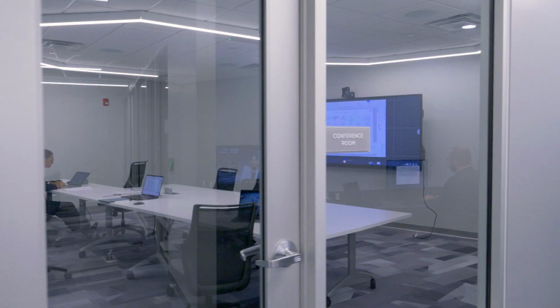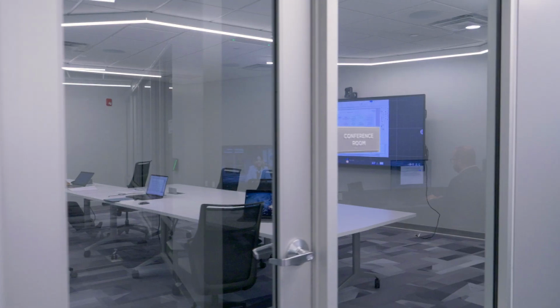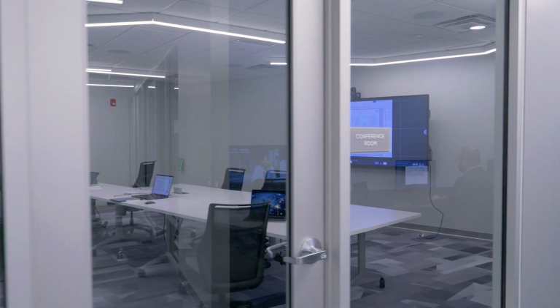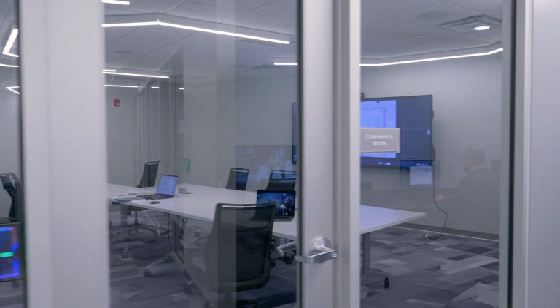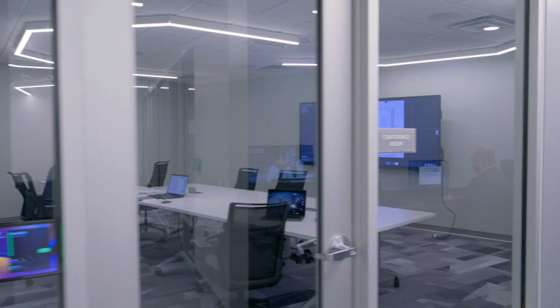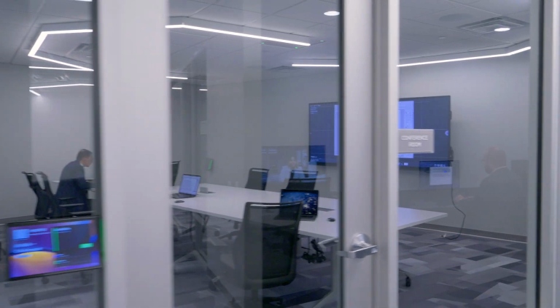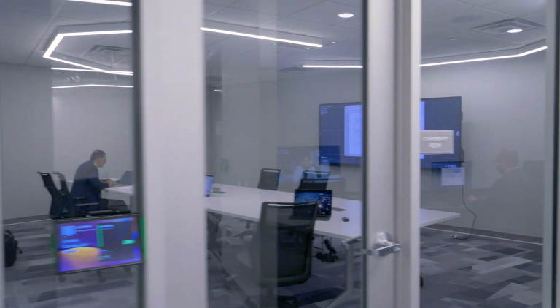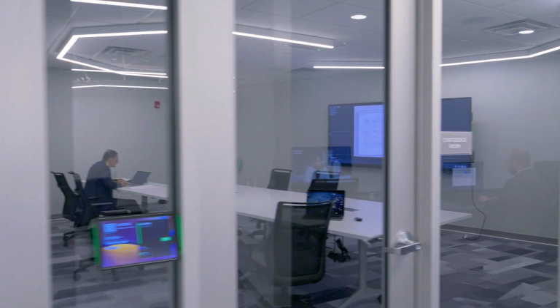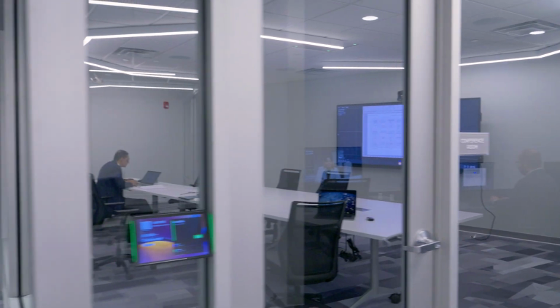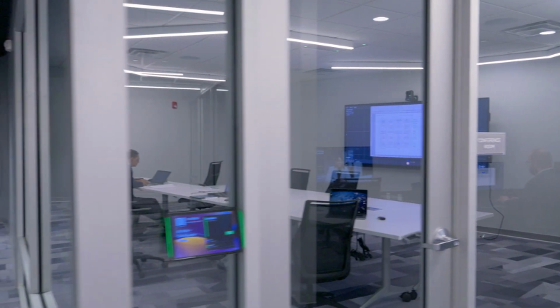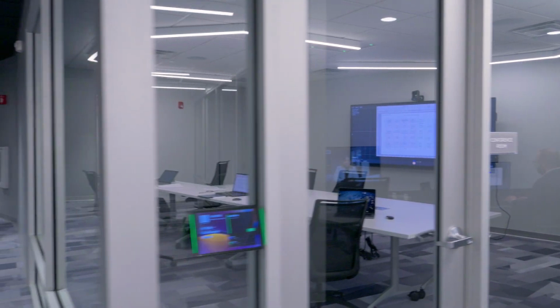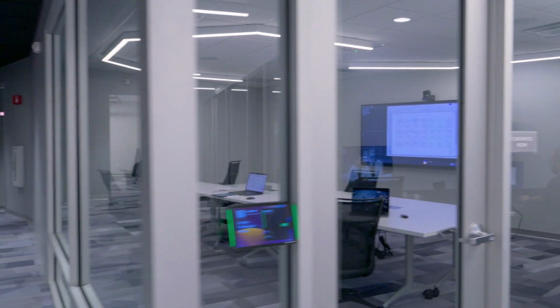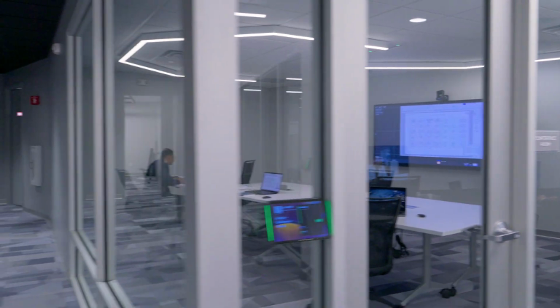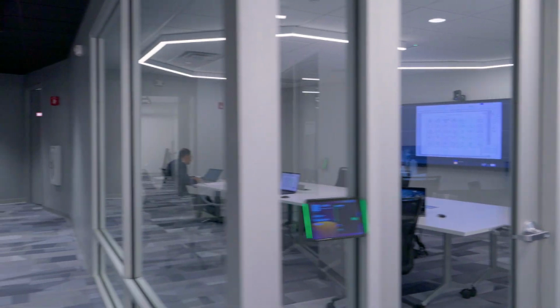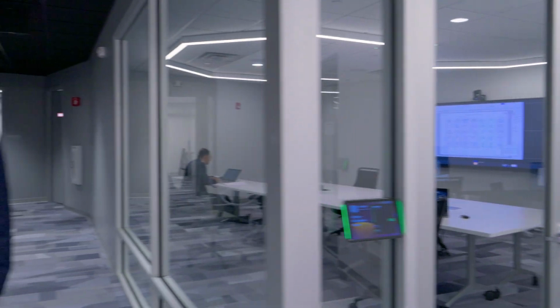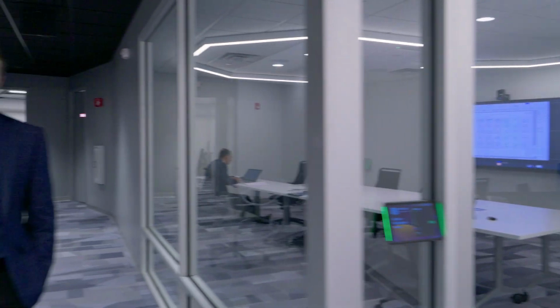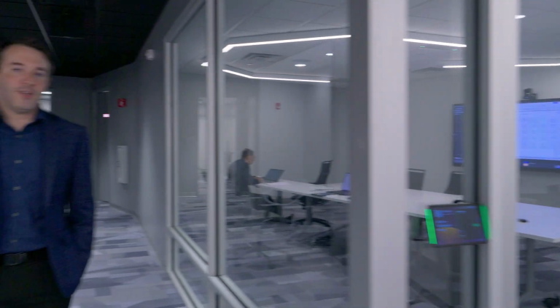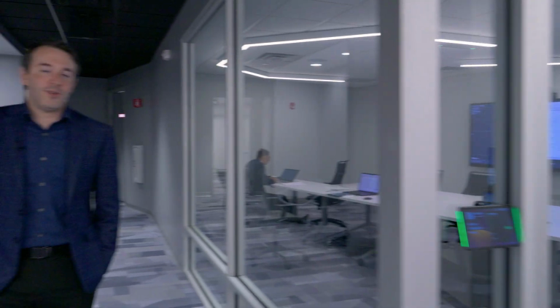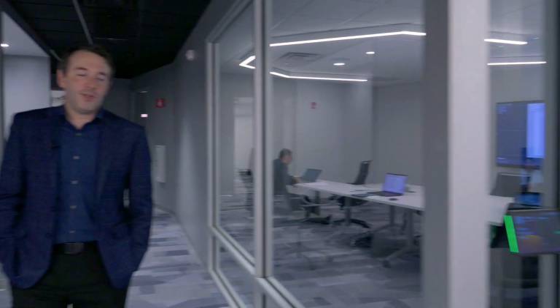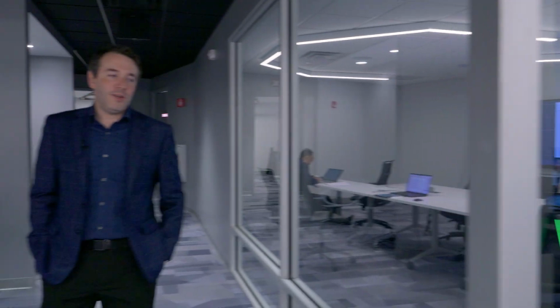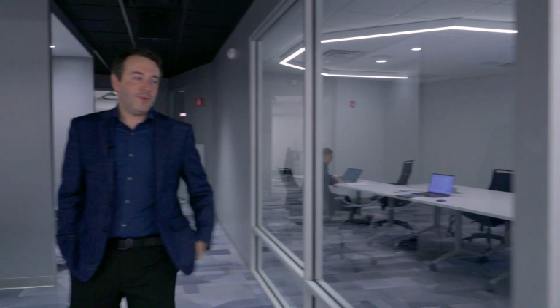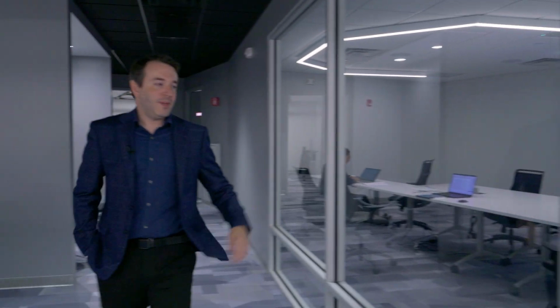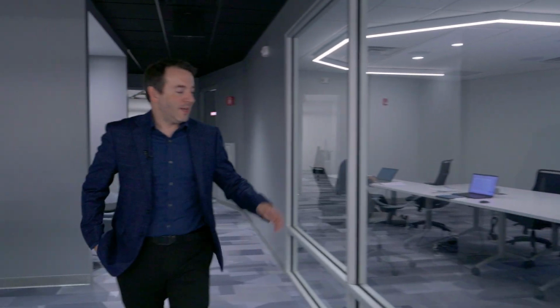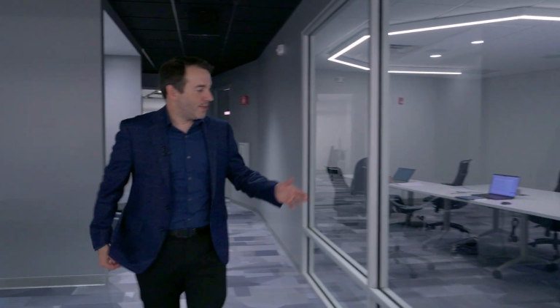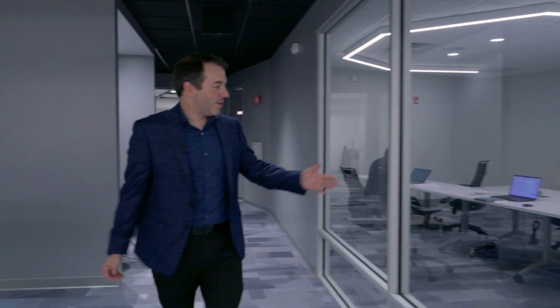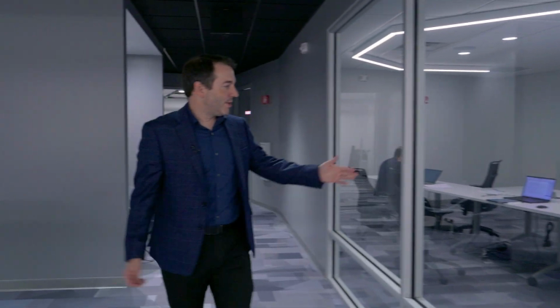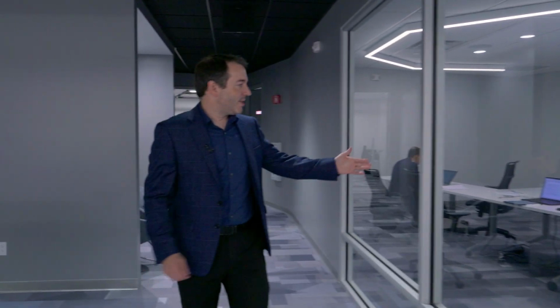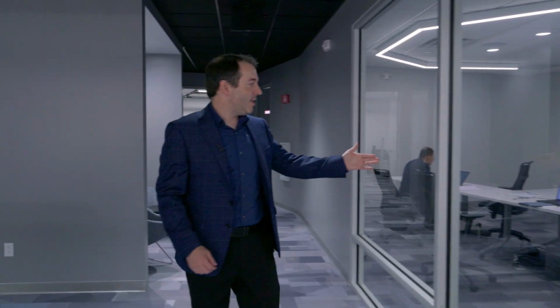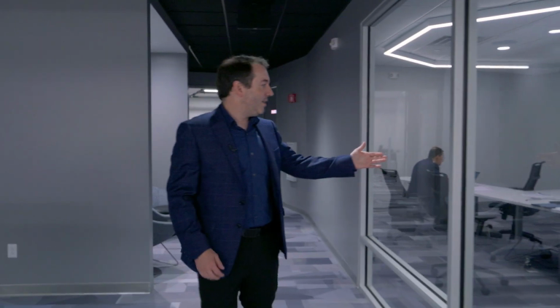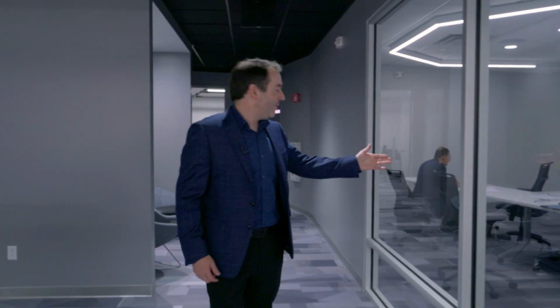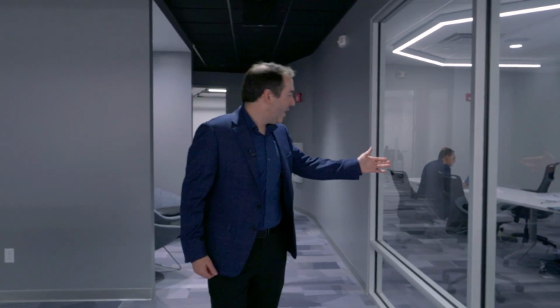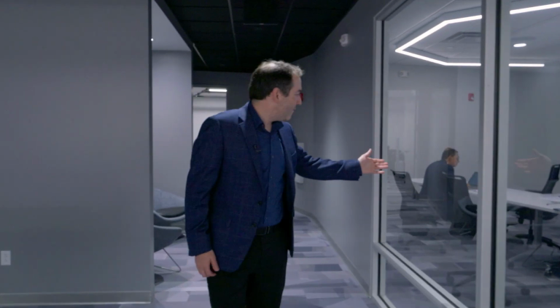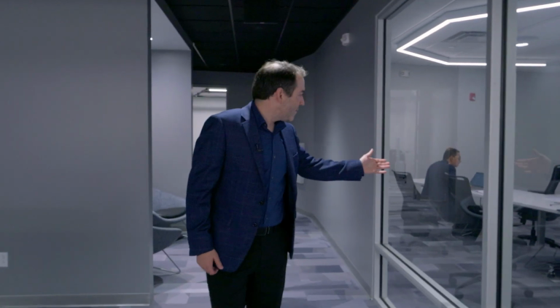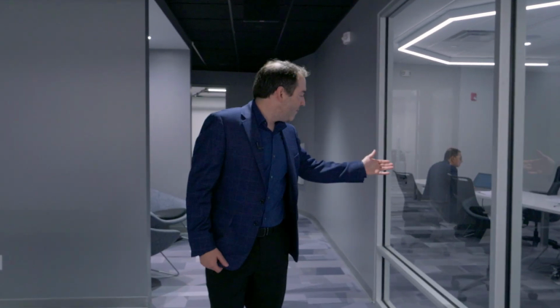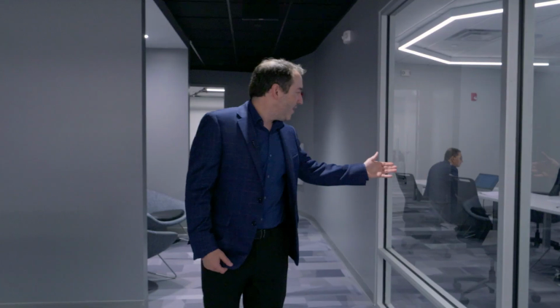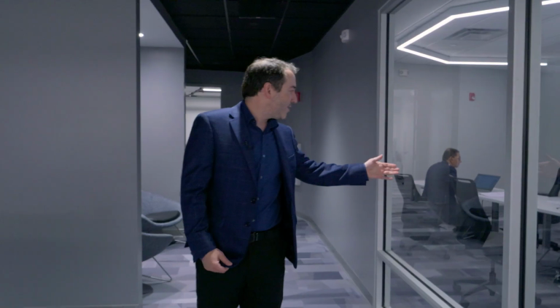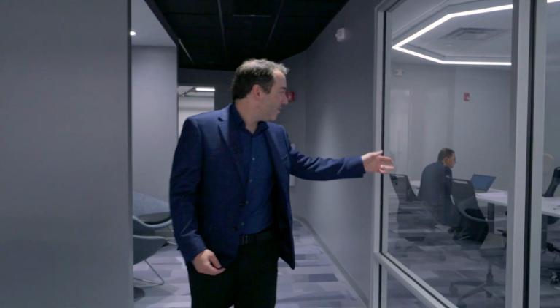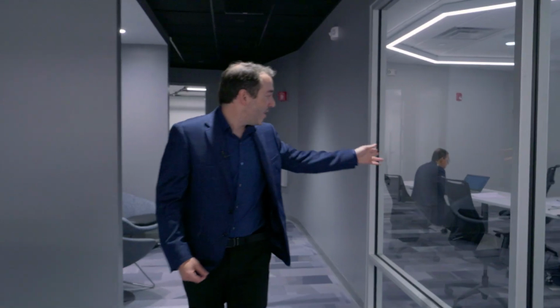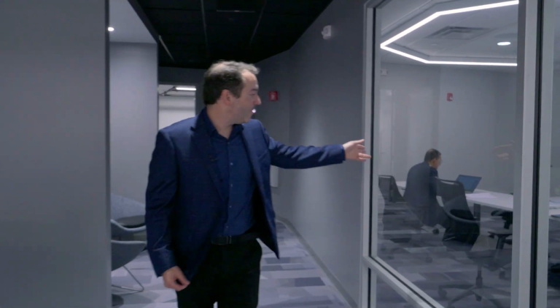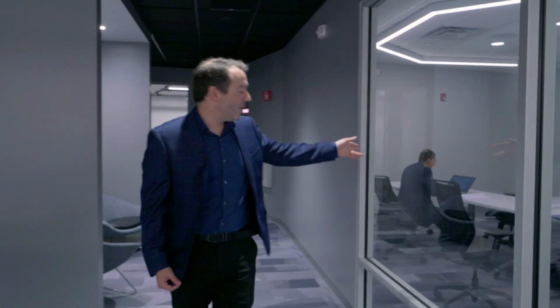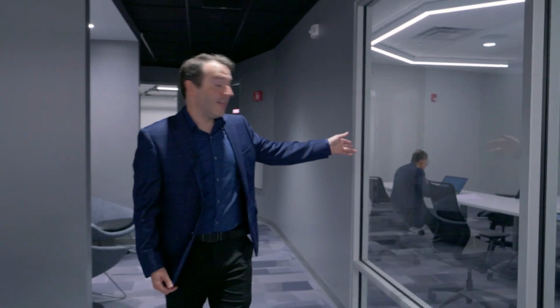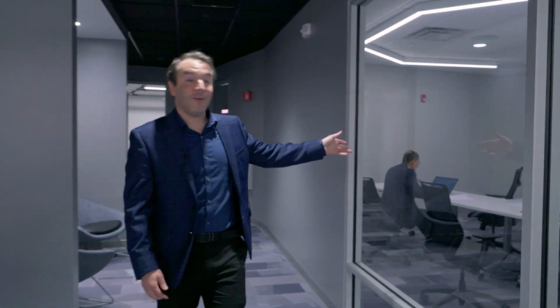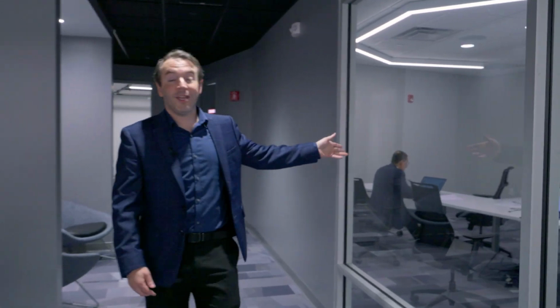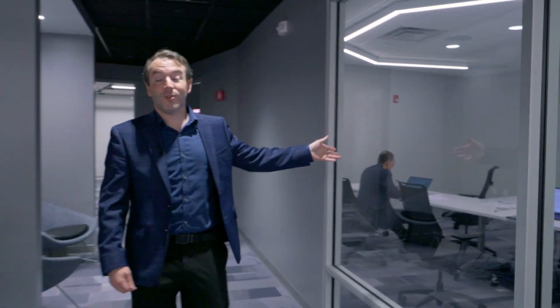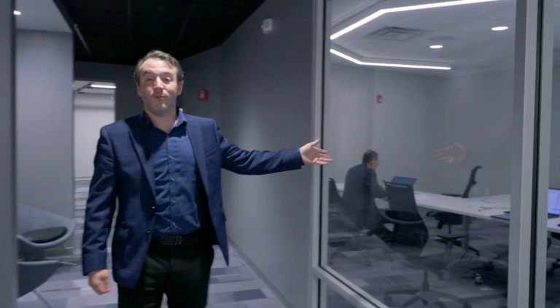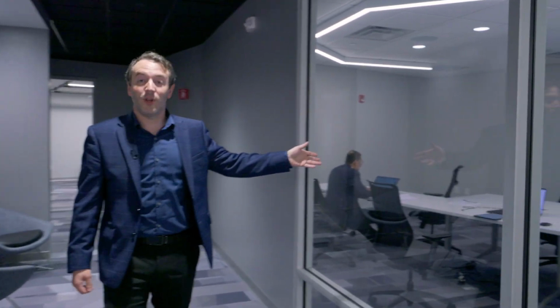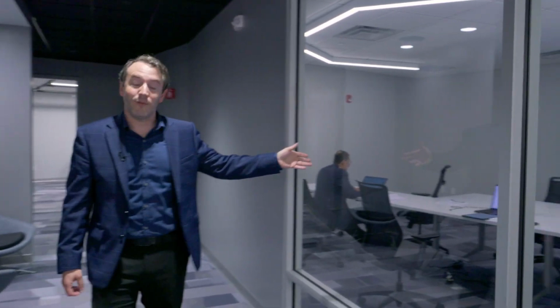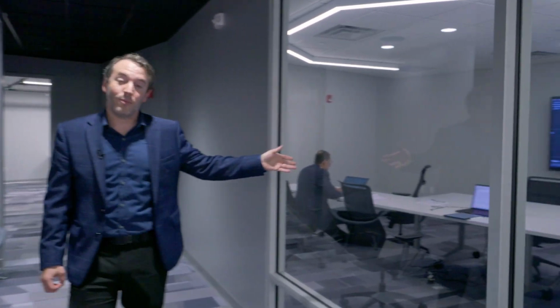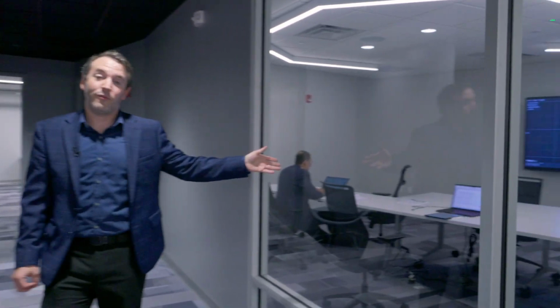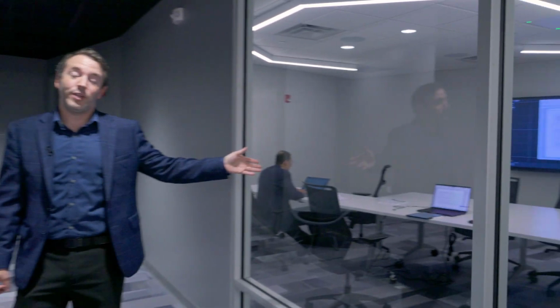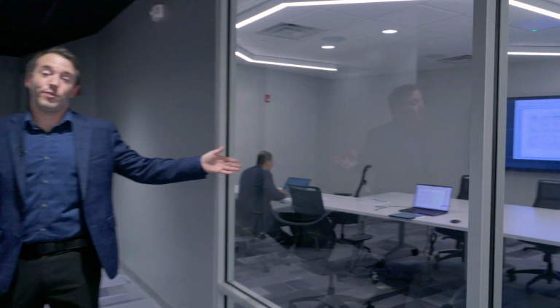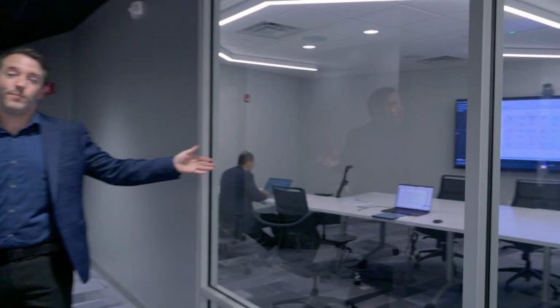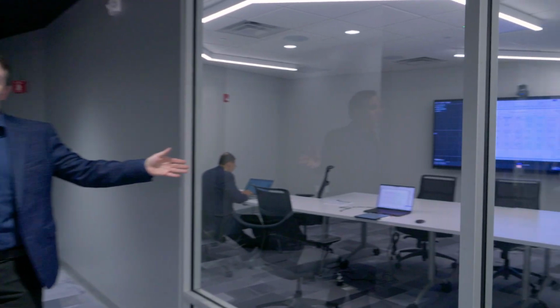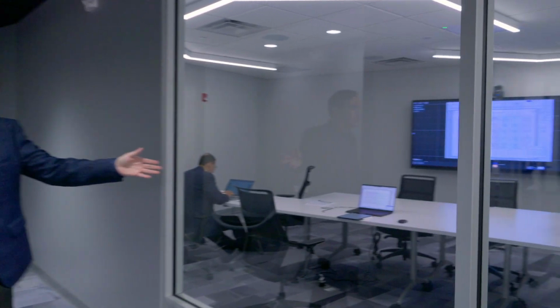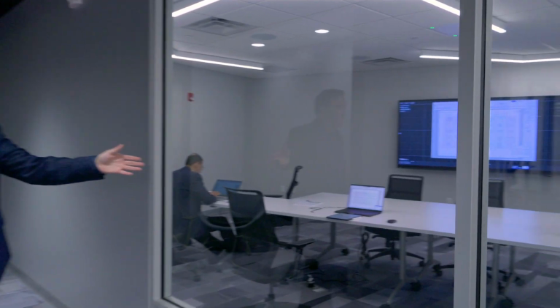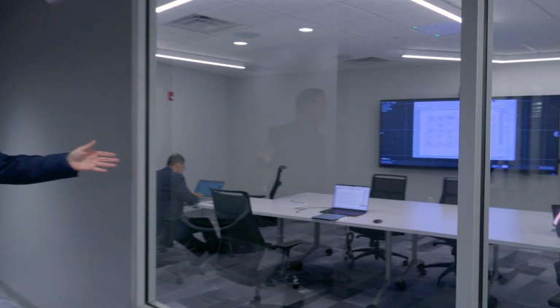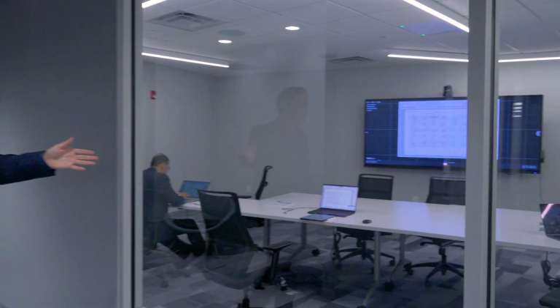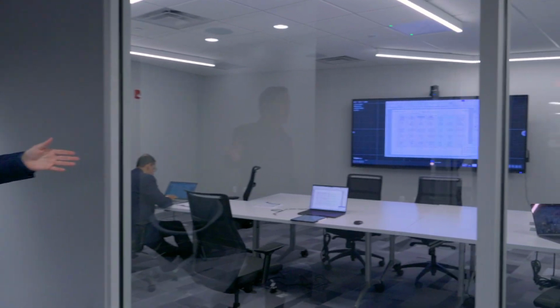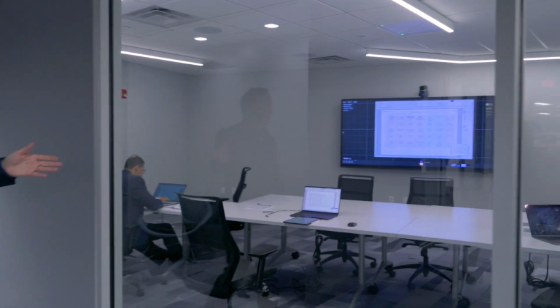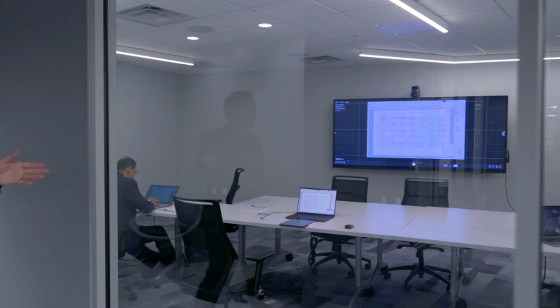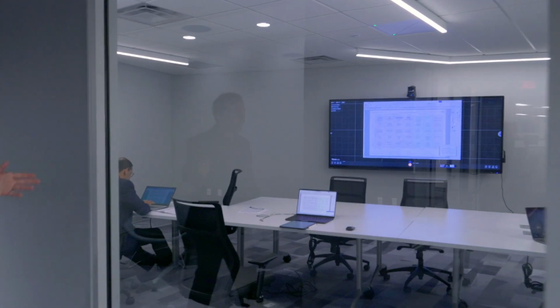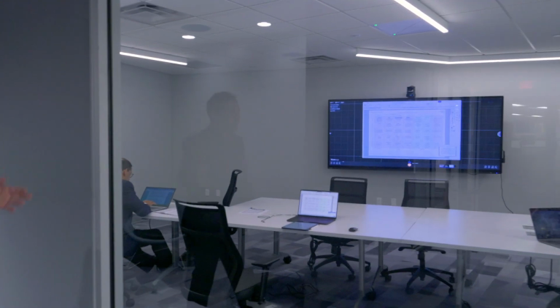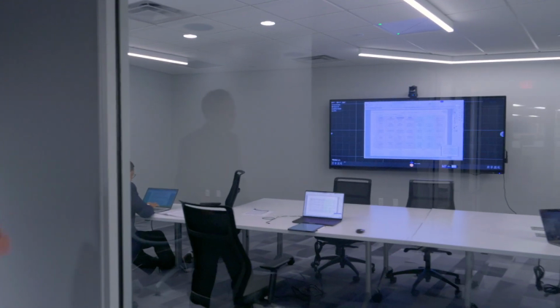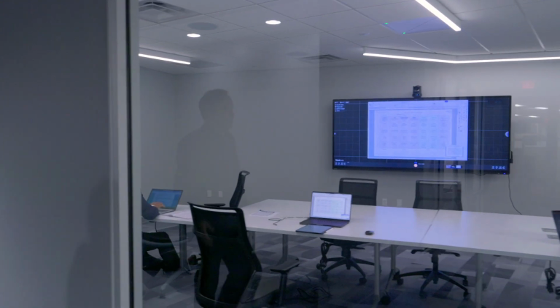This is one of our conference rooms here in the Innovation Hub. As you can see, we have some meetings going on. Right now we actually have one of our professional partners in the space working.